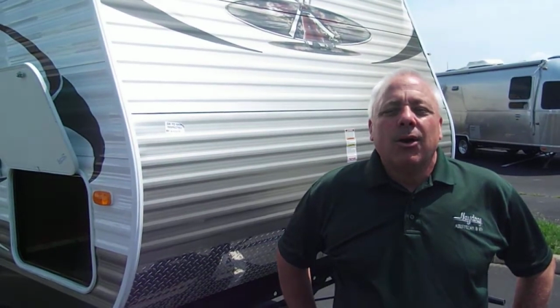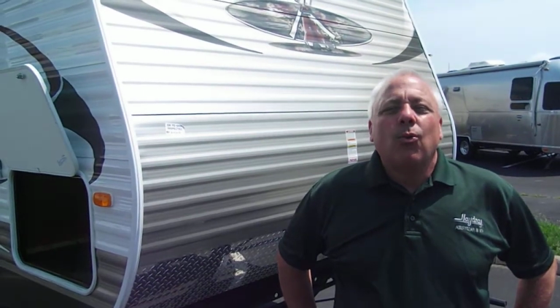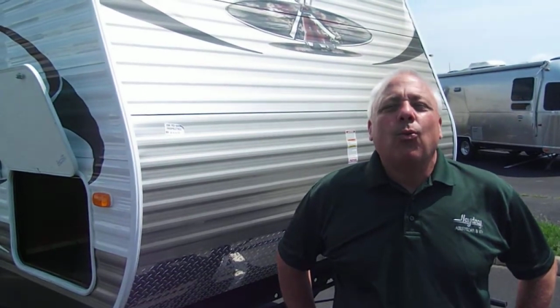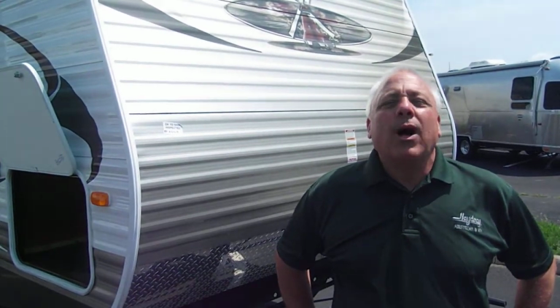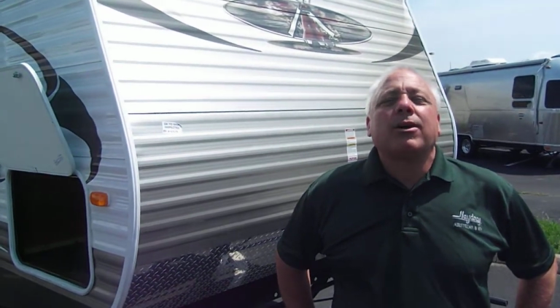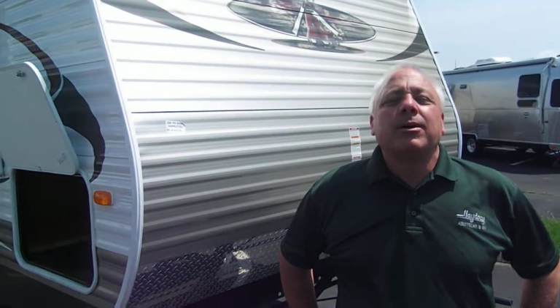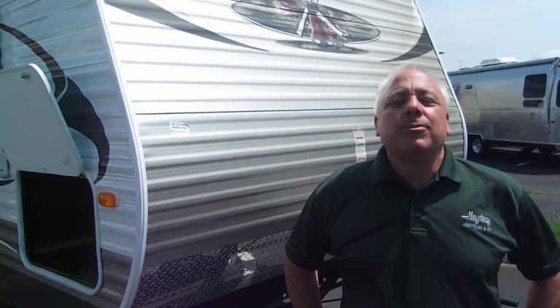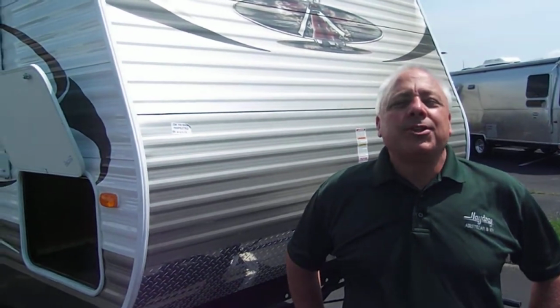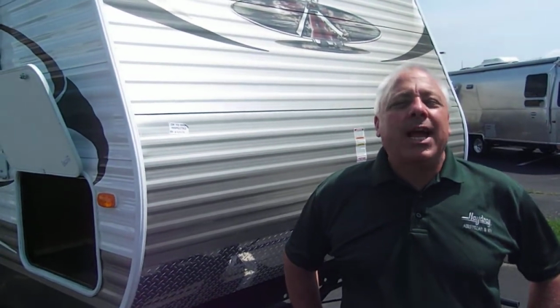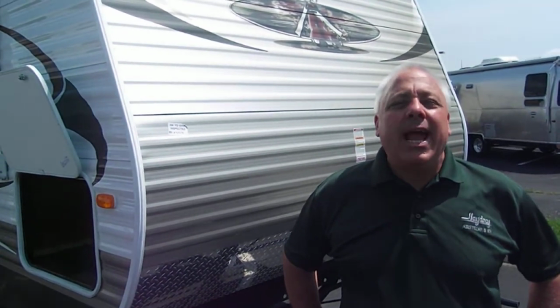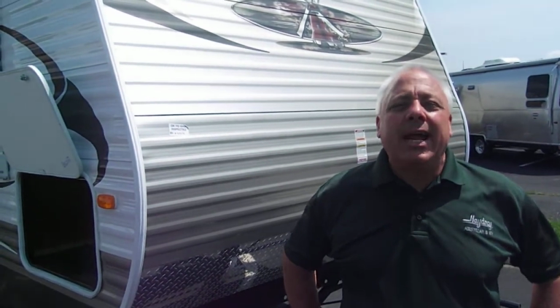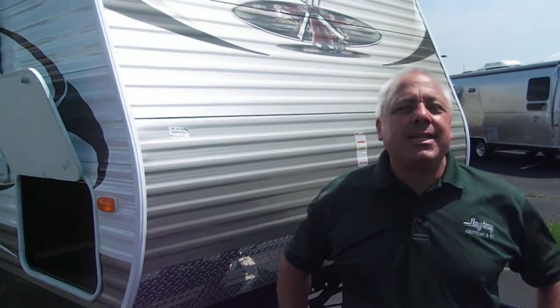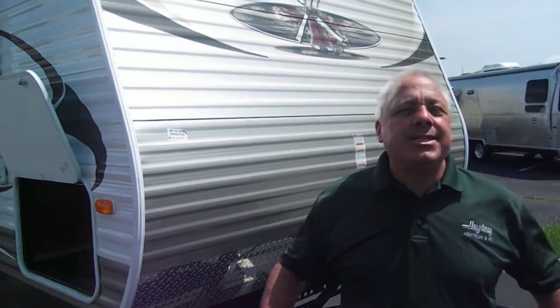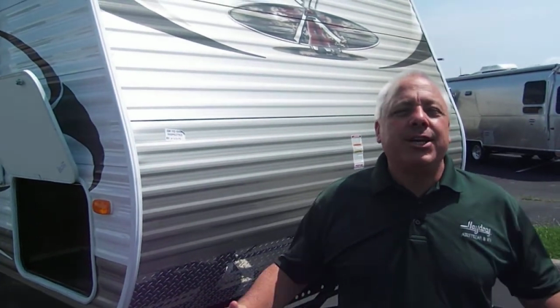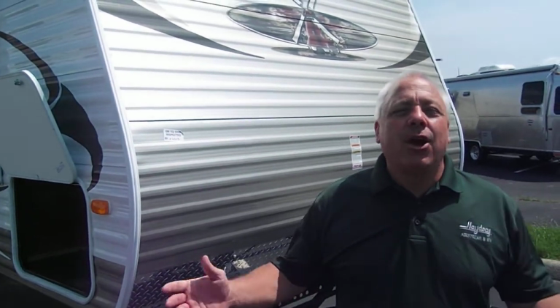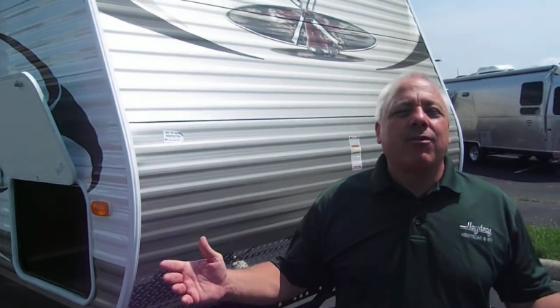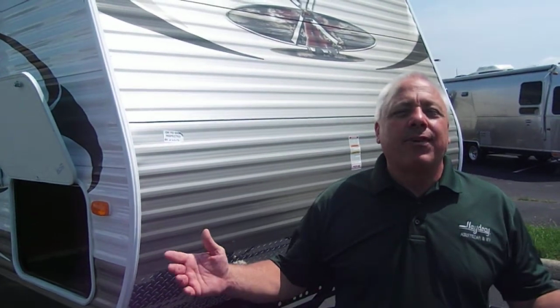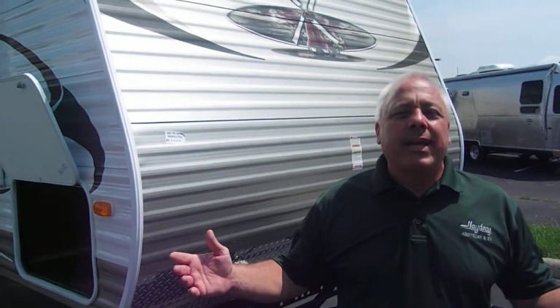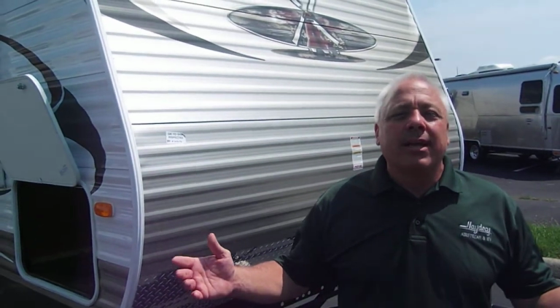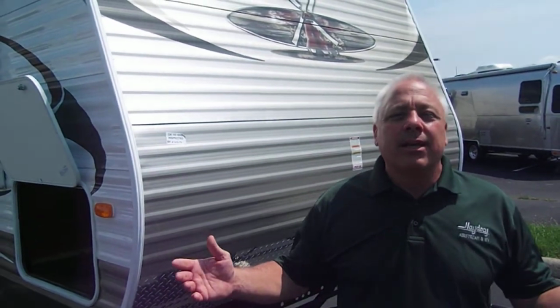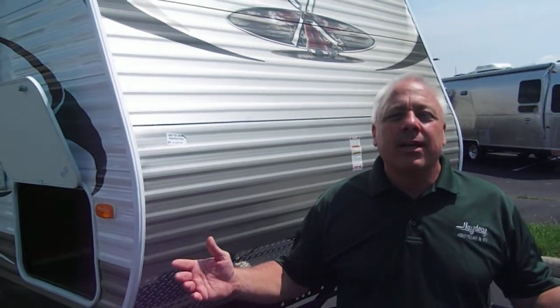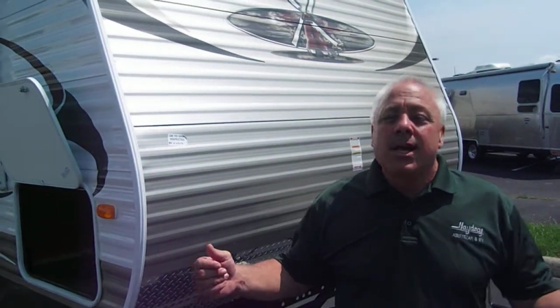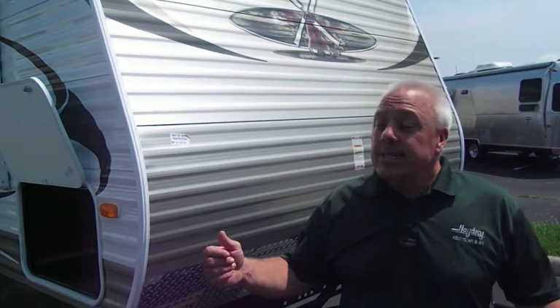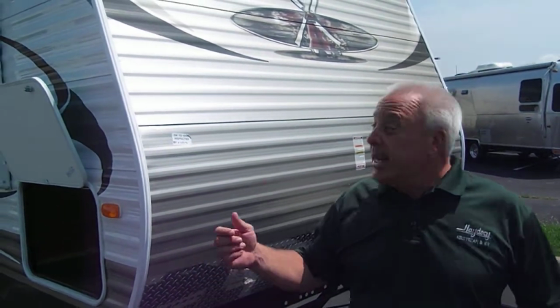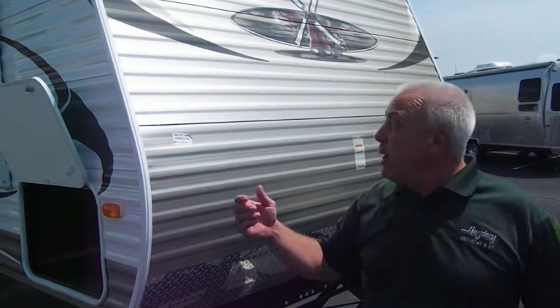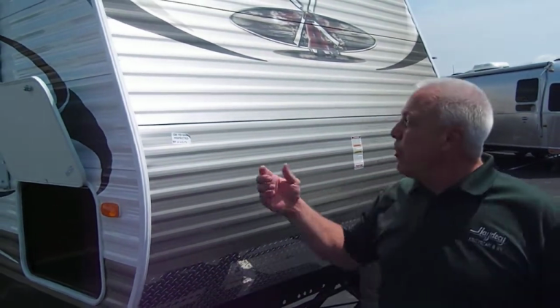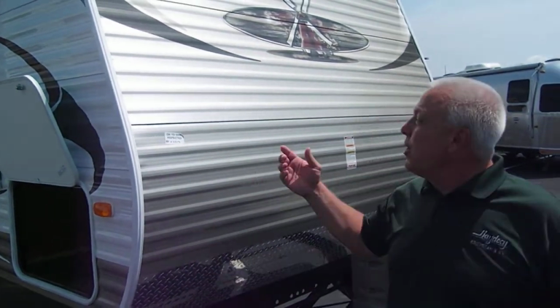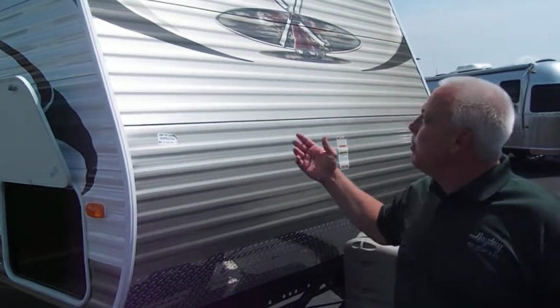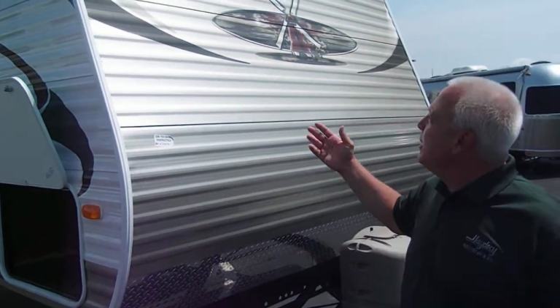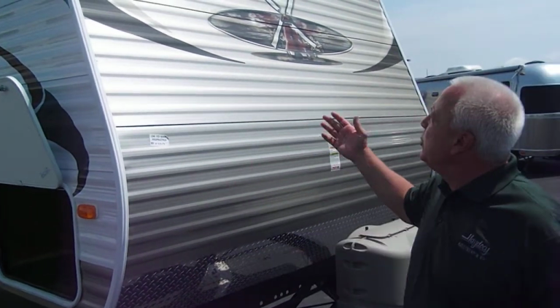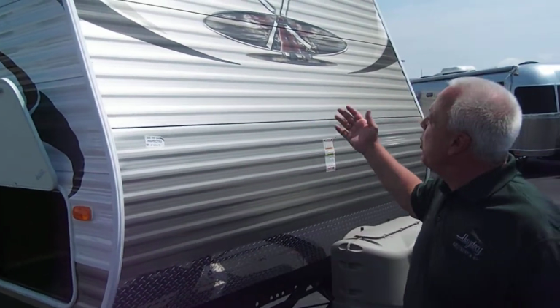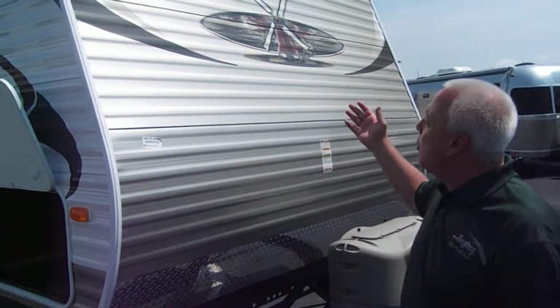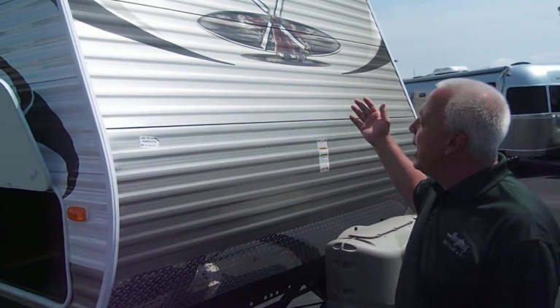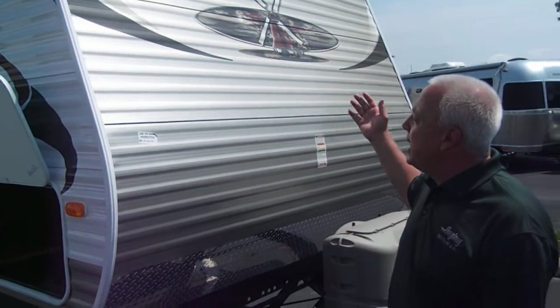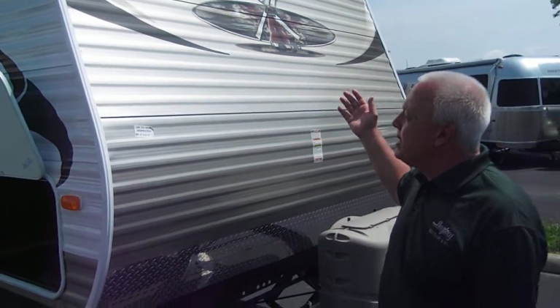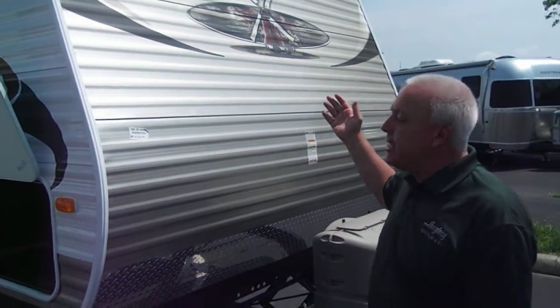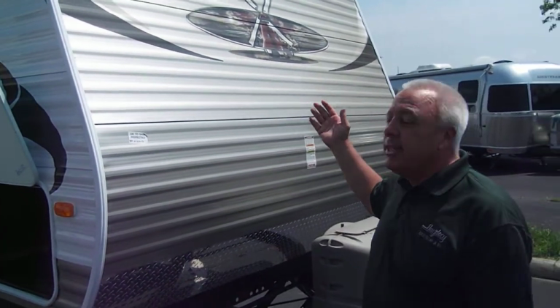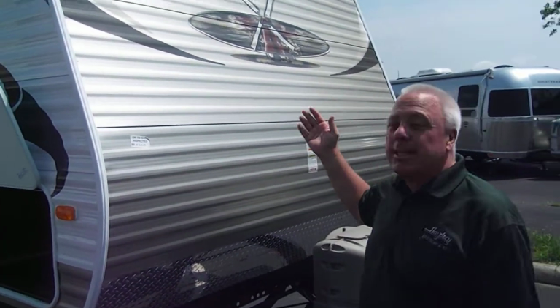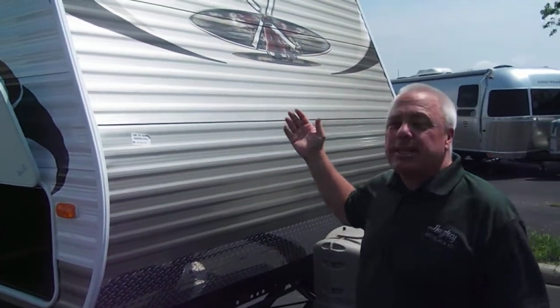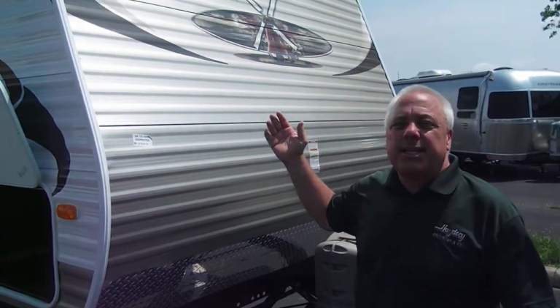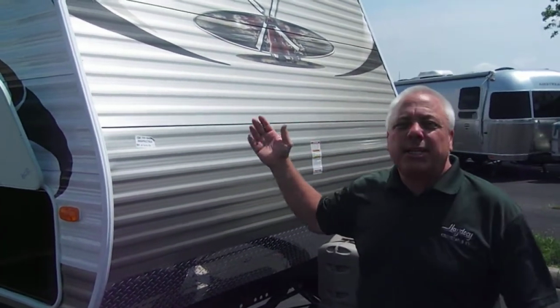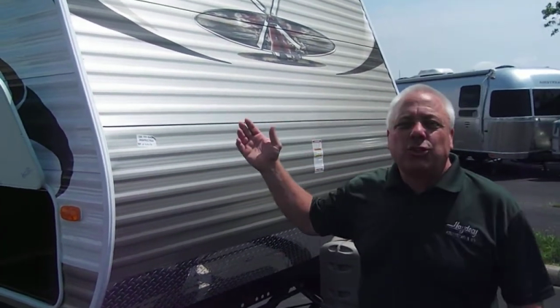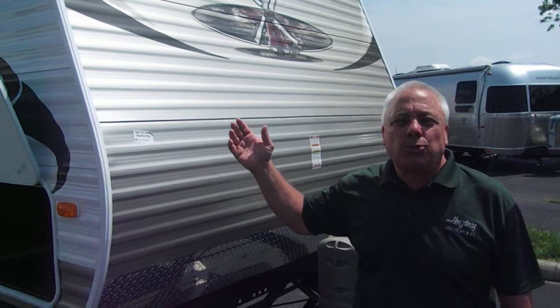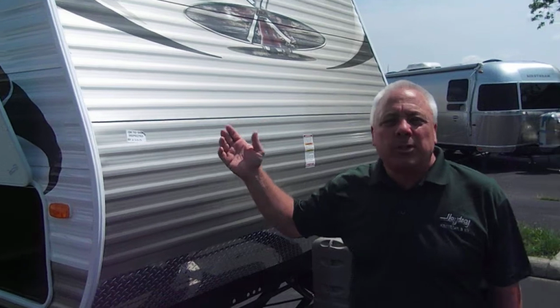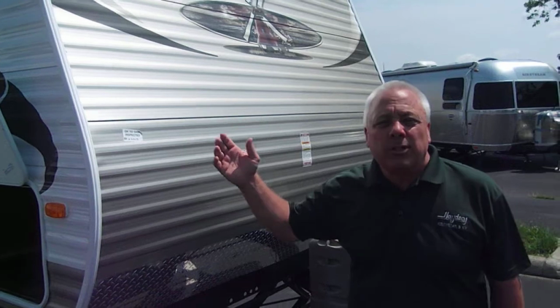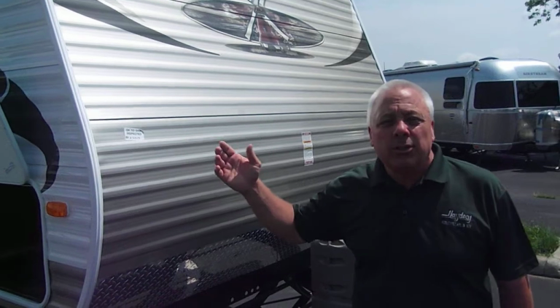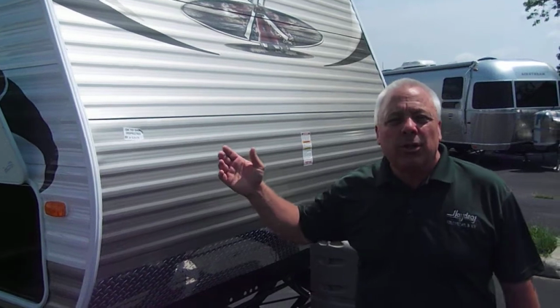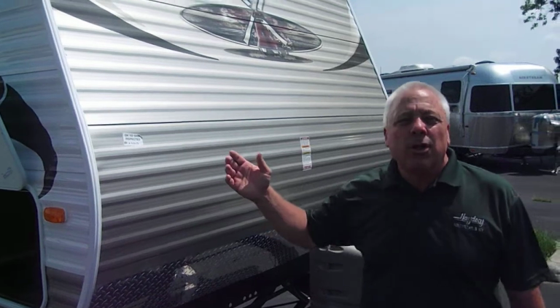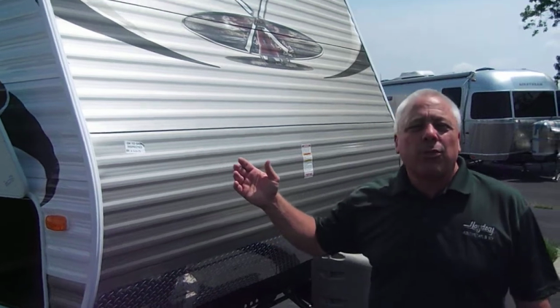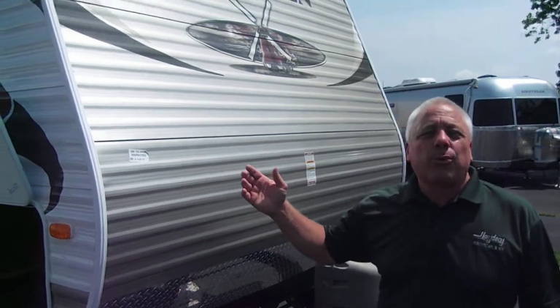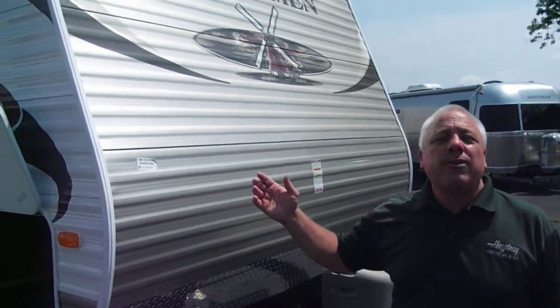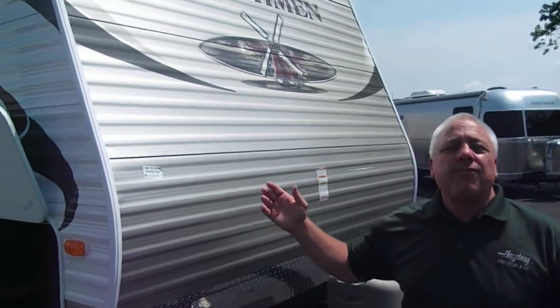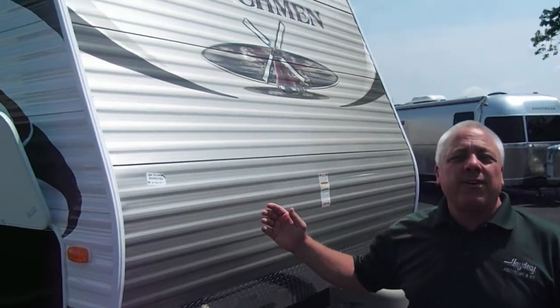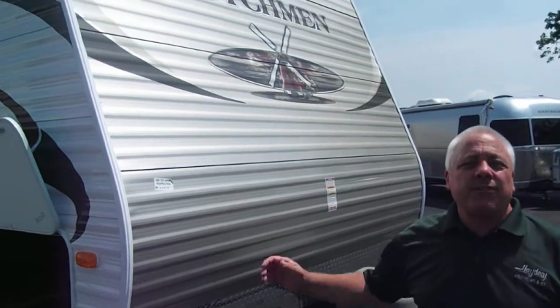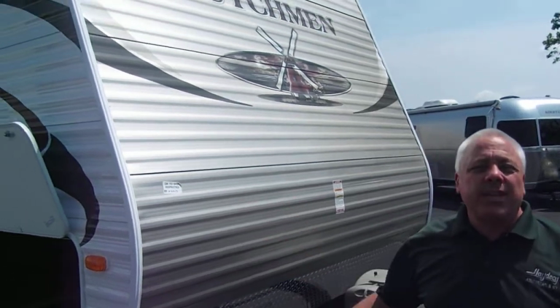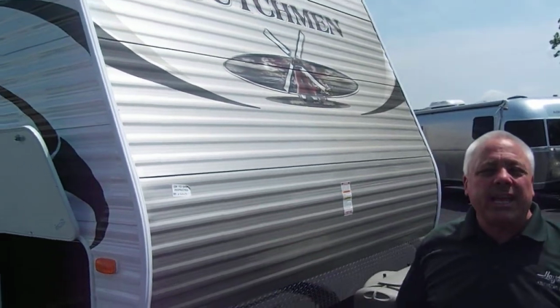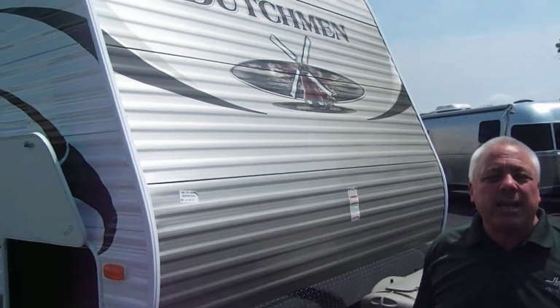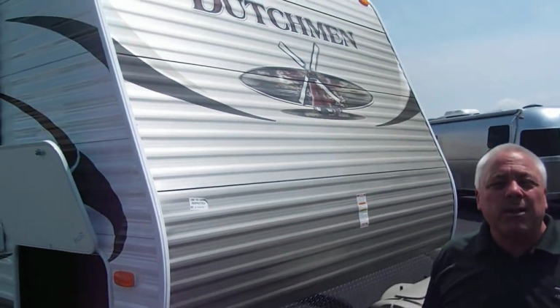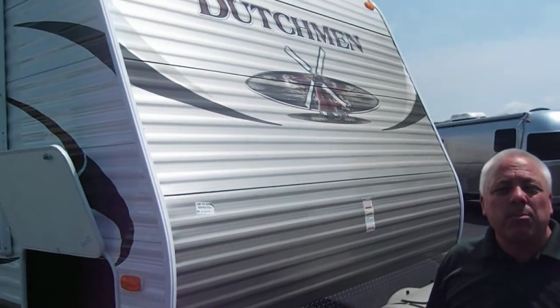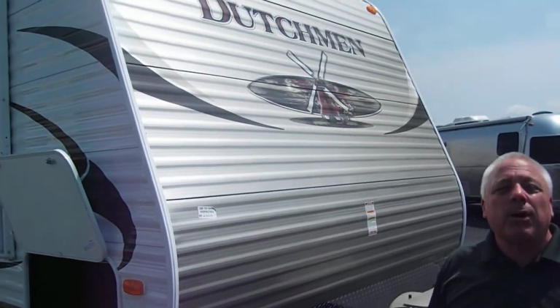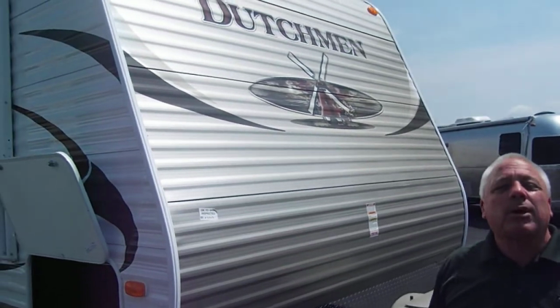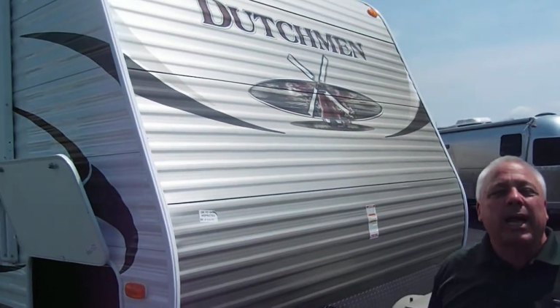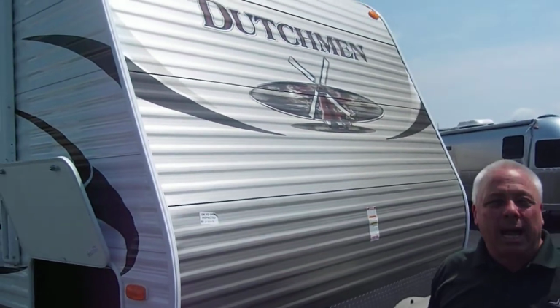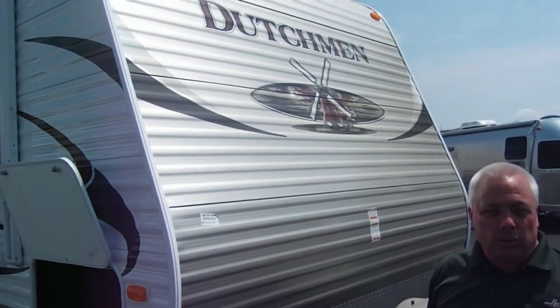Welcome to Heyto CRV. Today we're going to be showcasing the Dutchman 315 bunkhouse.